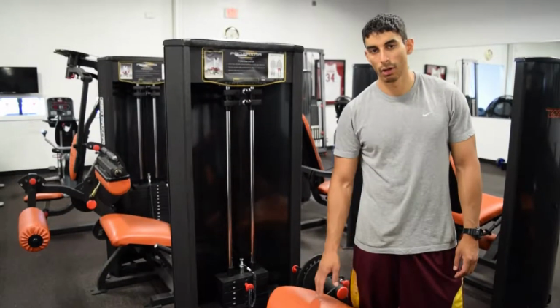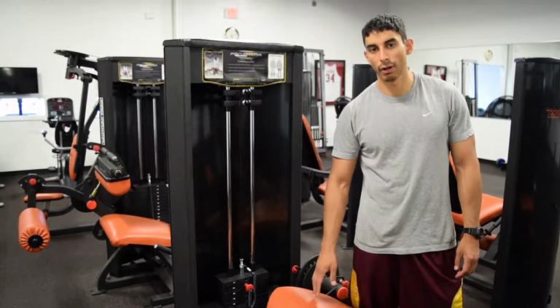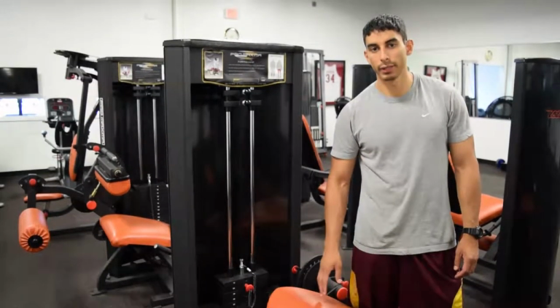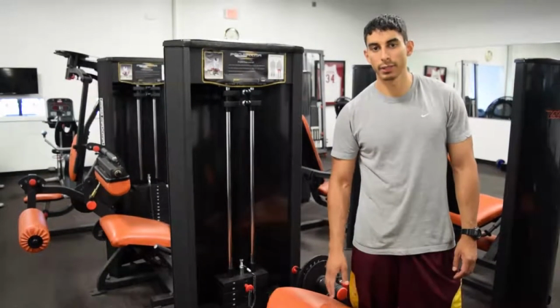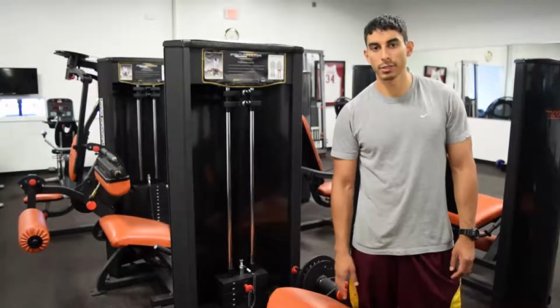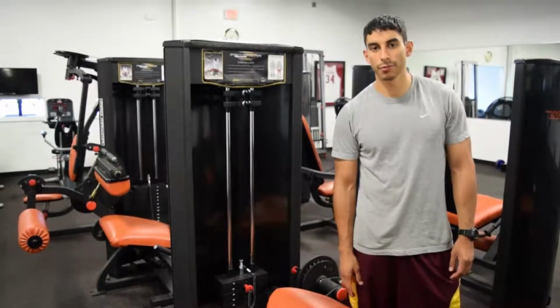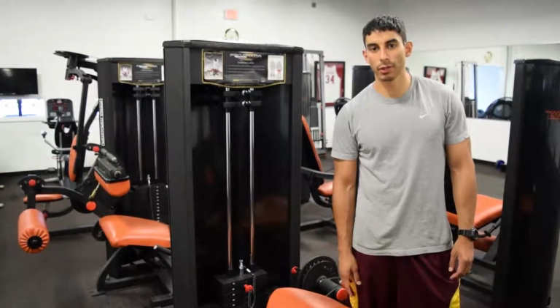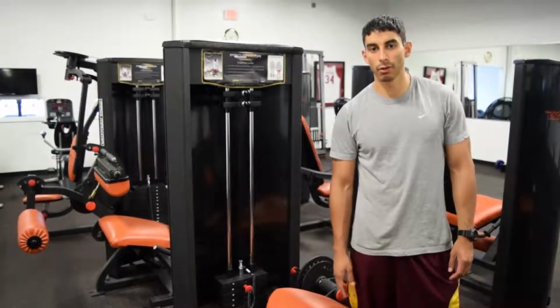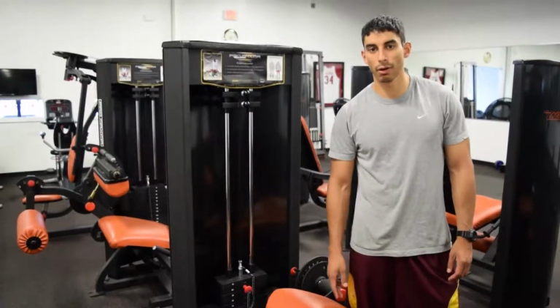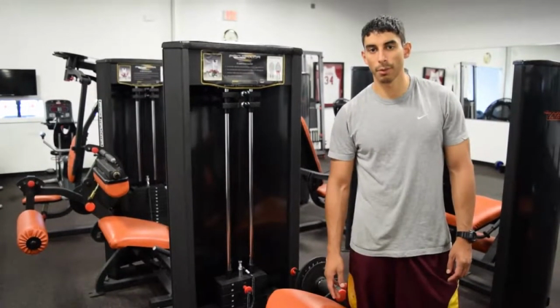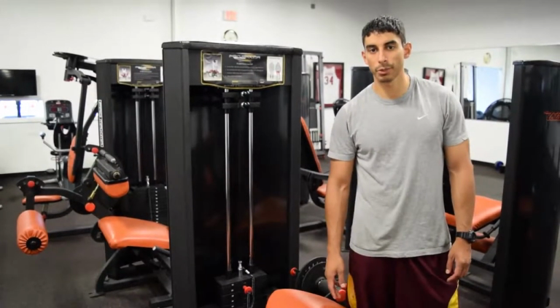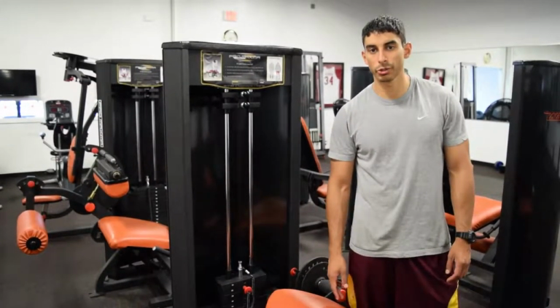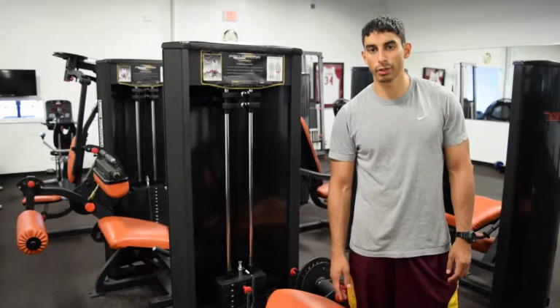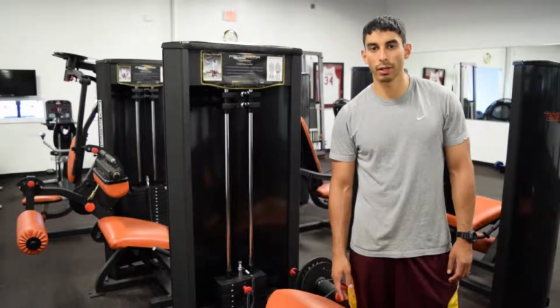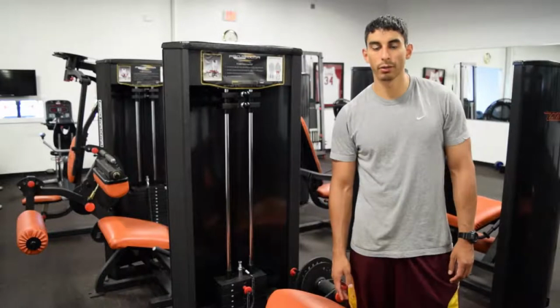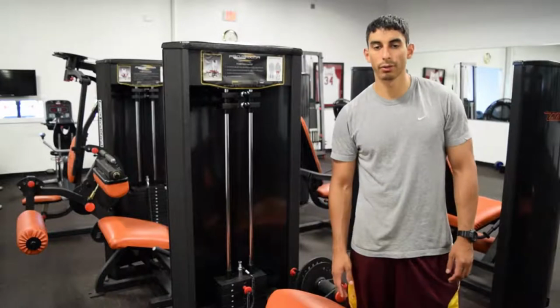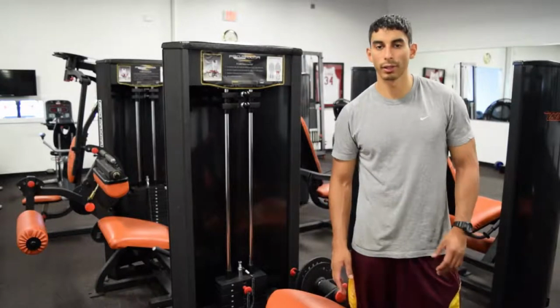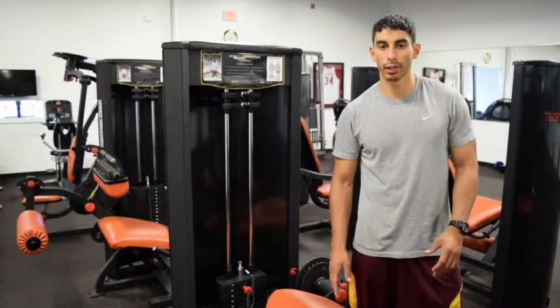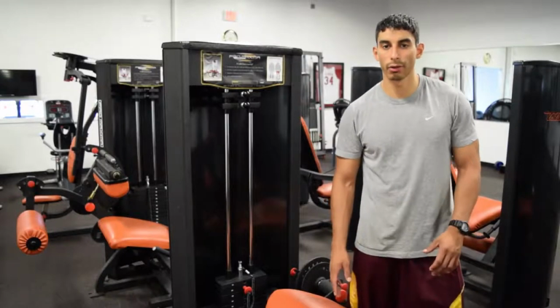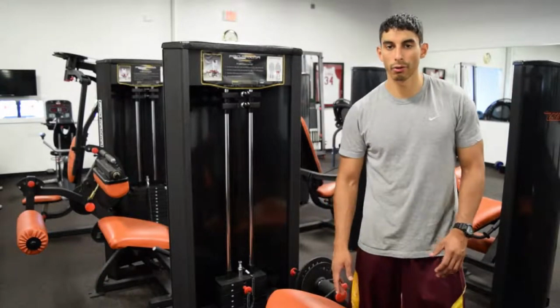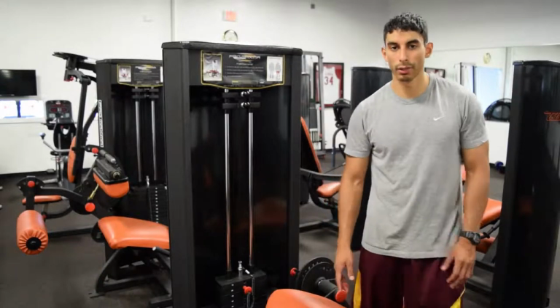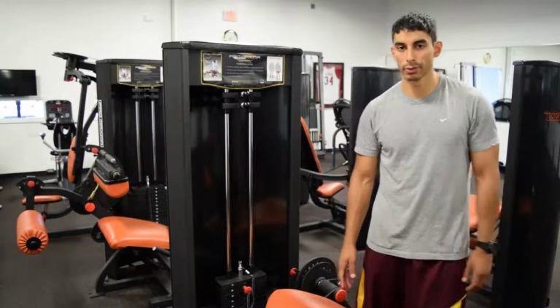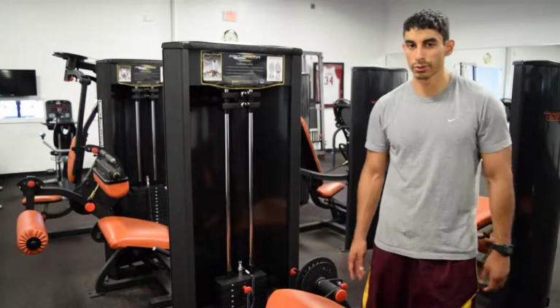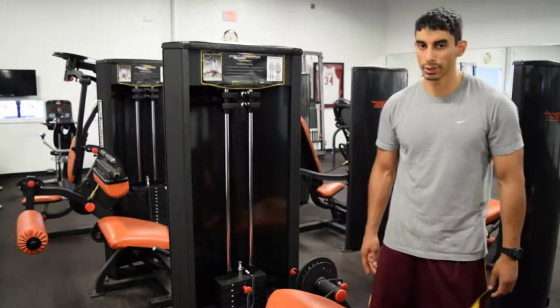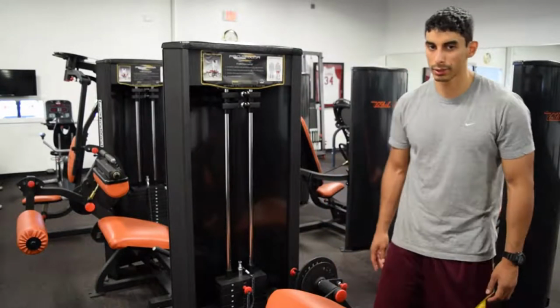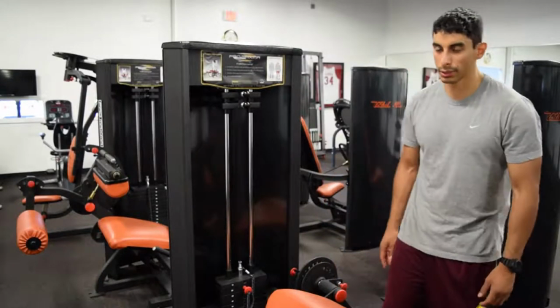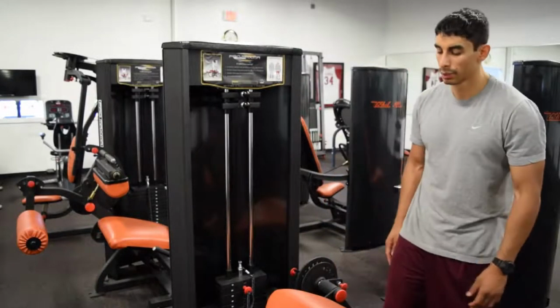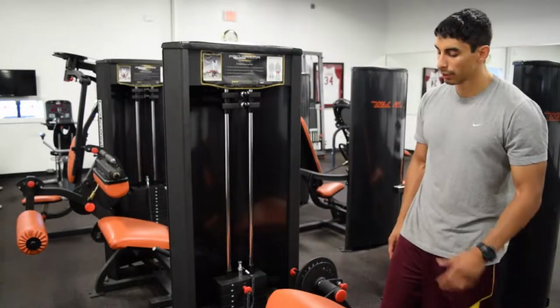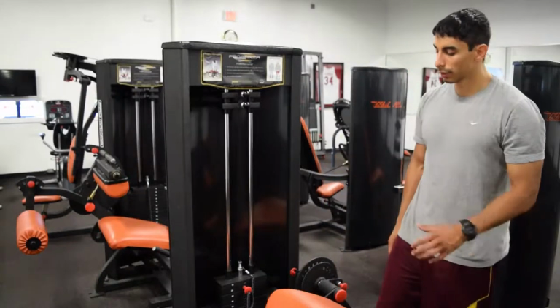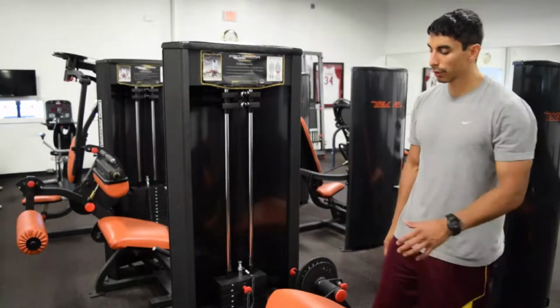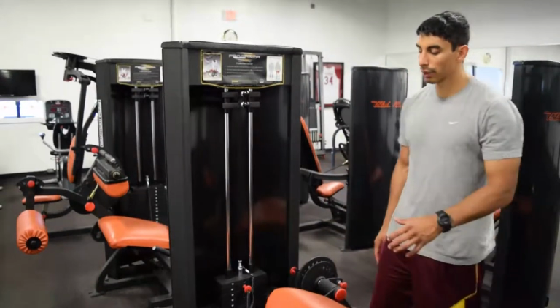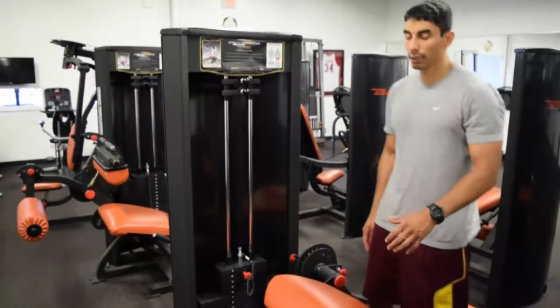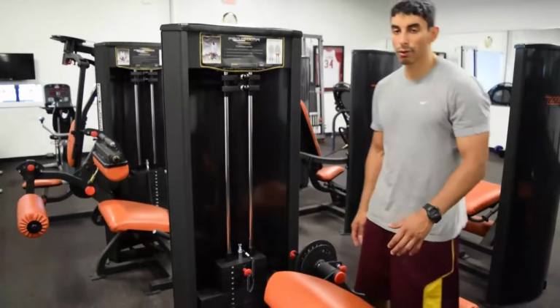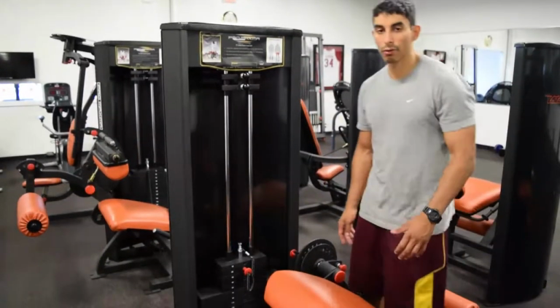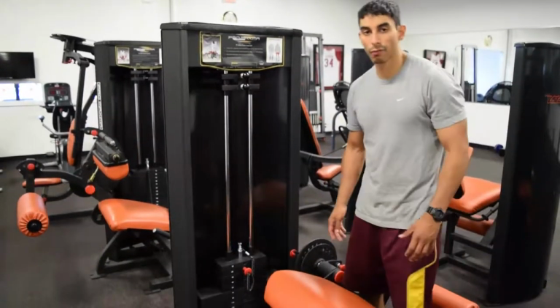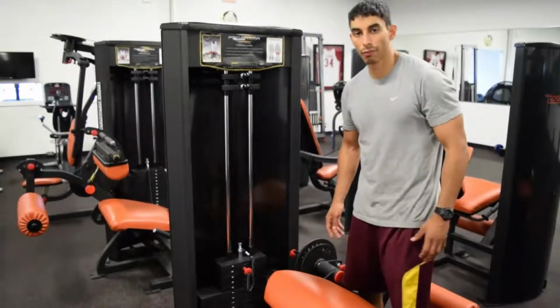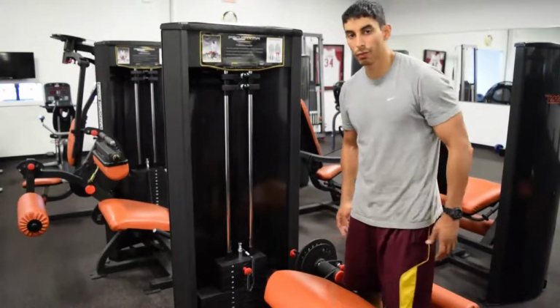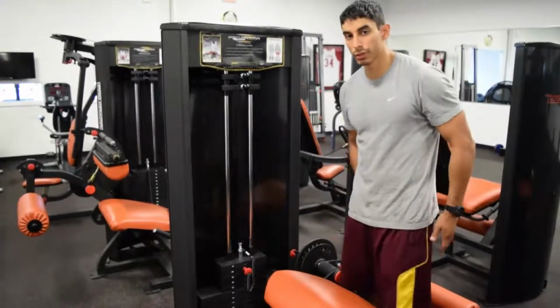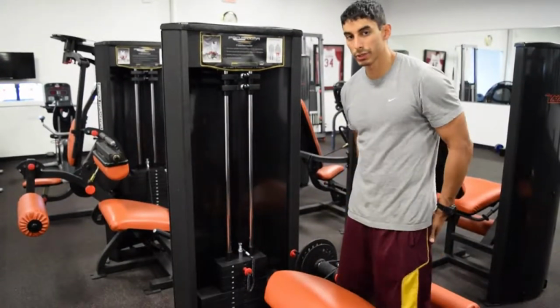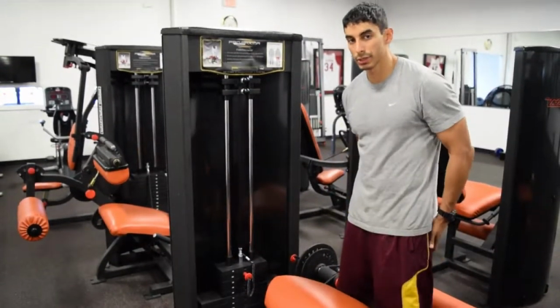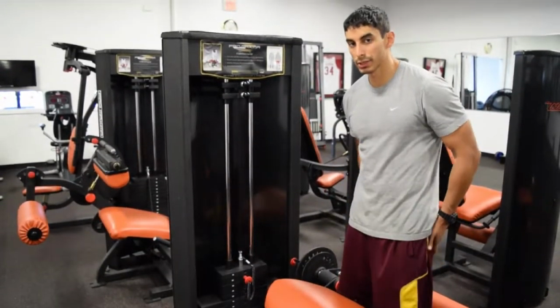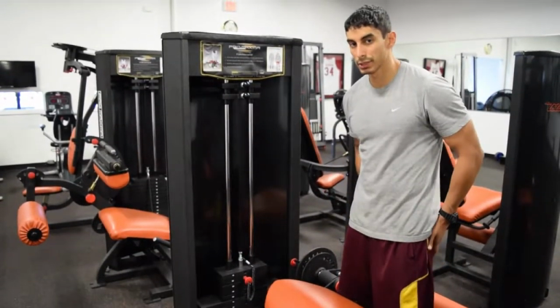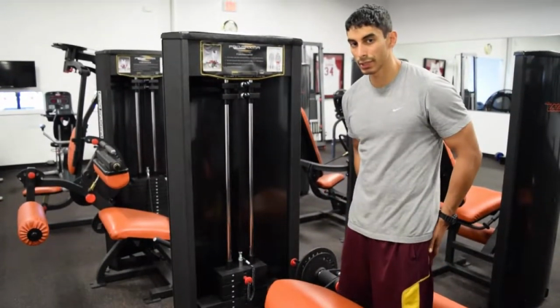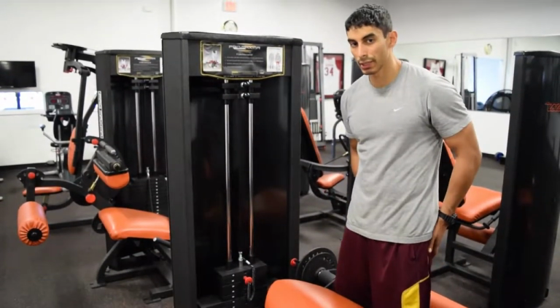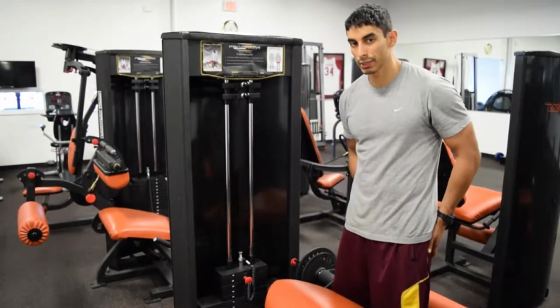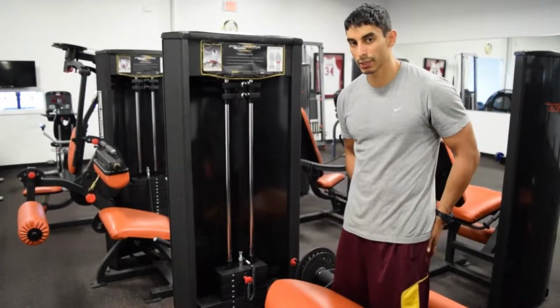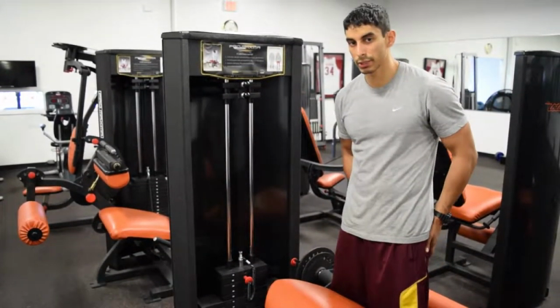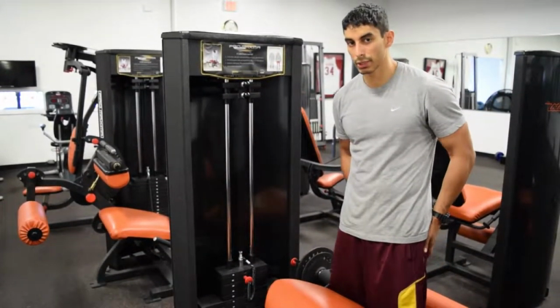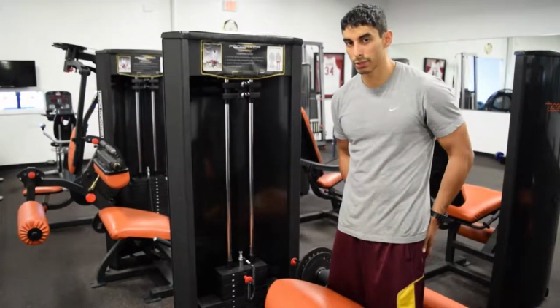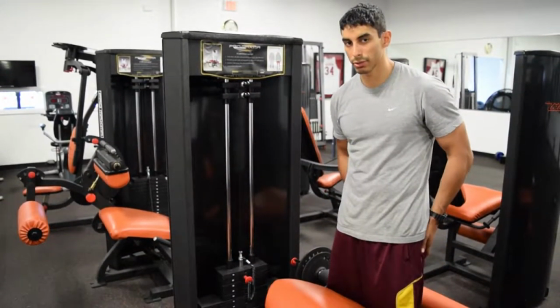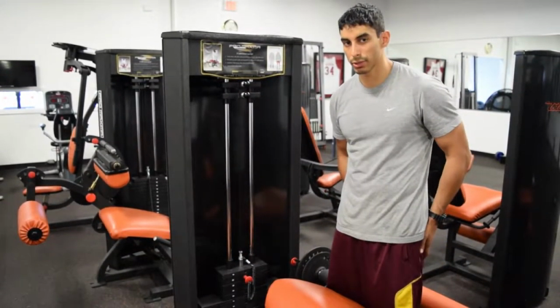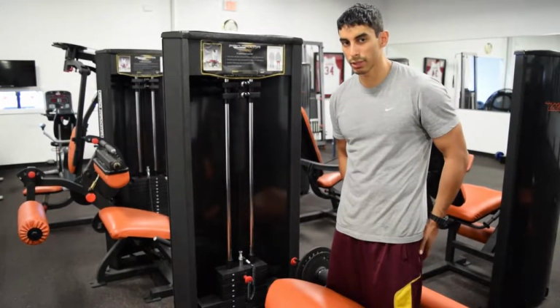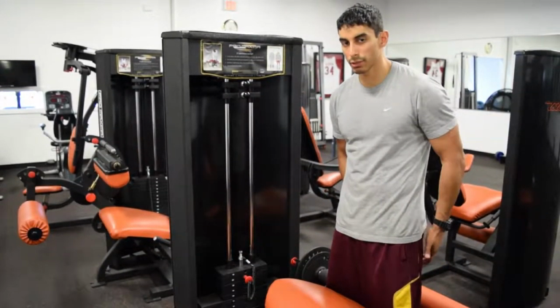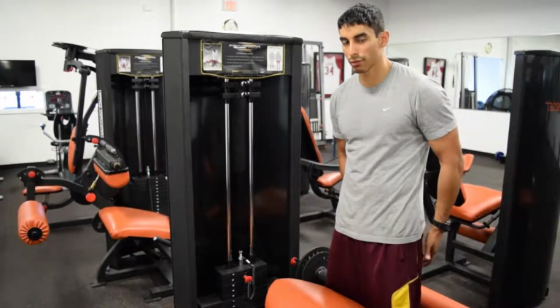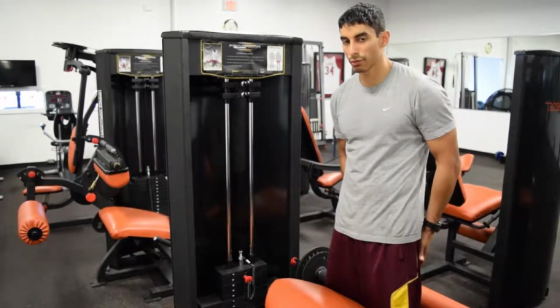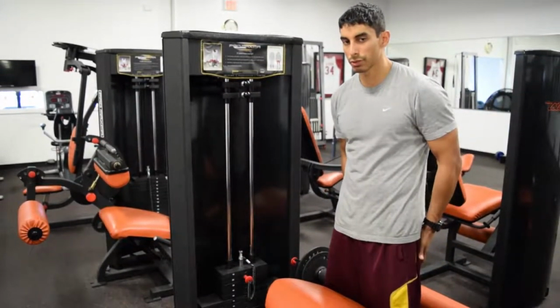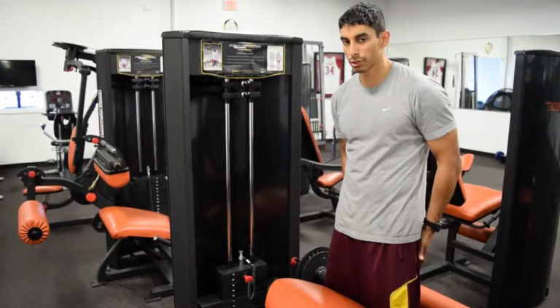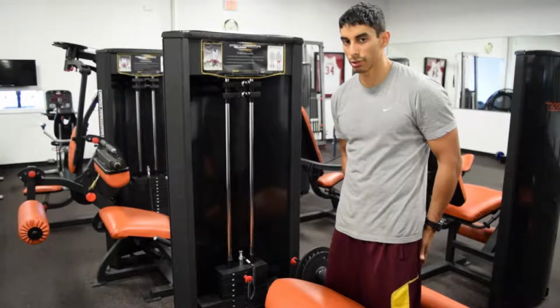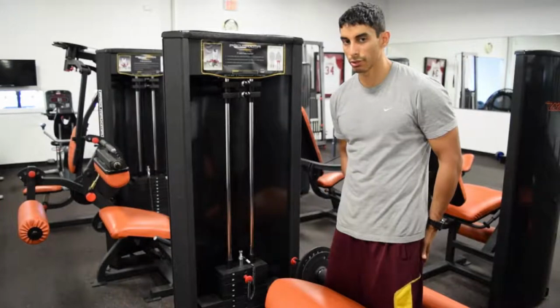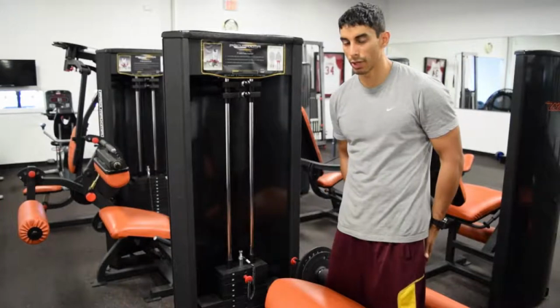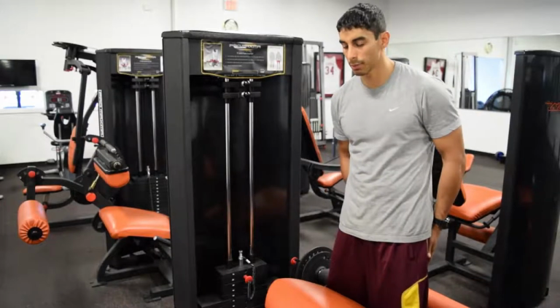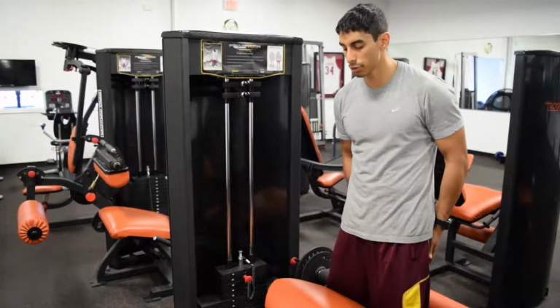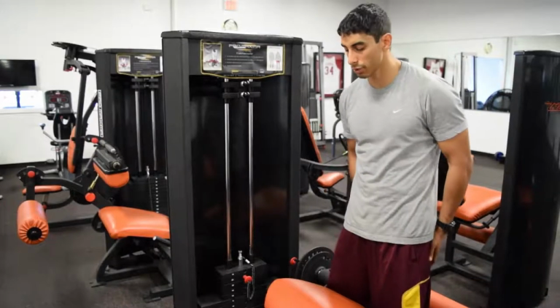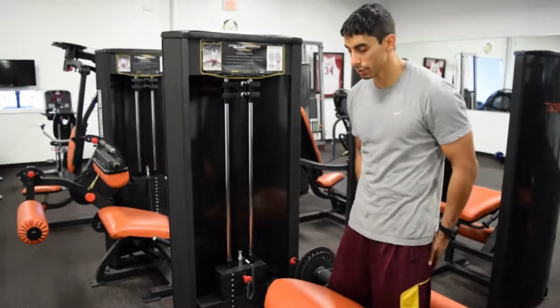In this video I'm going to show you how to do the leg curl exercise. The leg curl is an isolation exercise that focuses on your hamstrings.